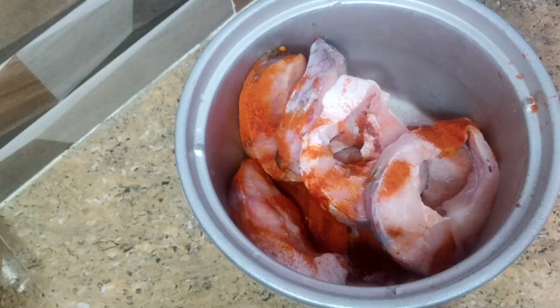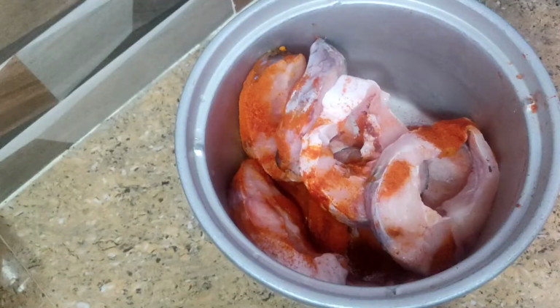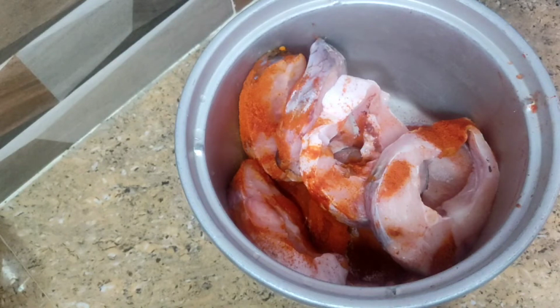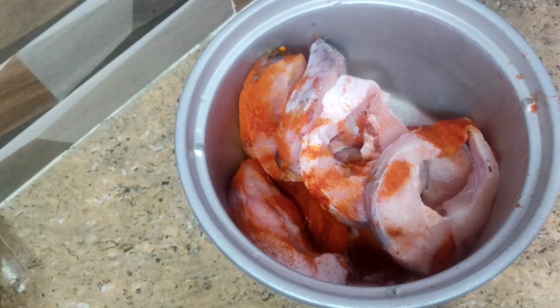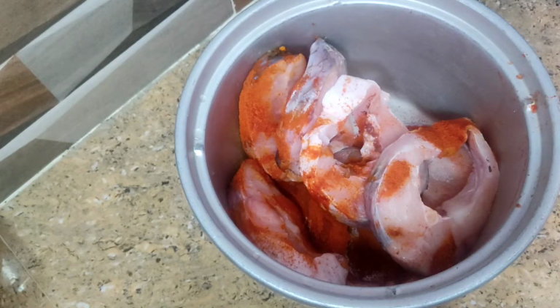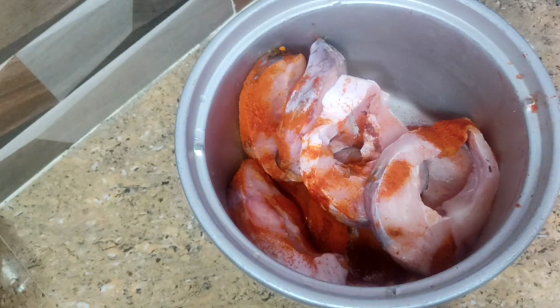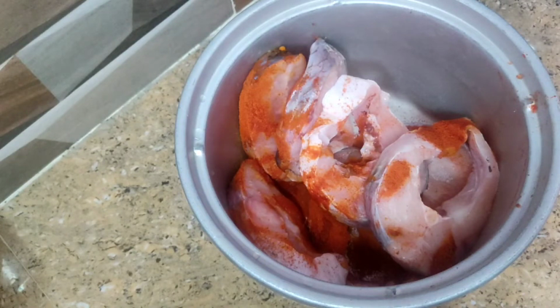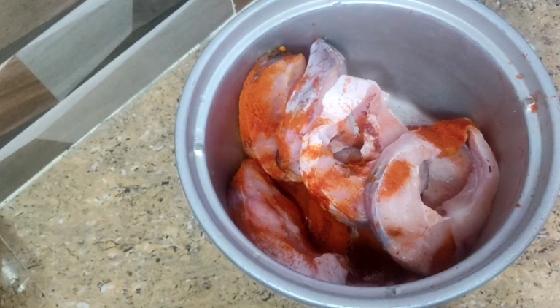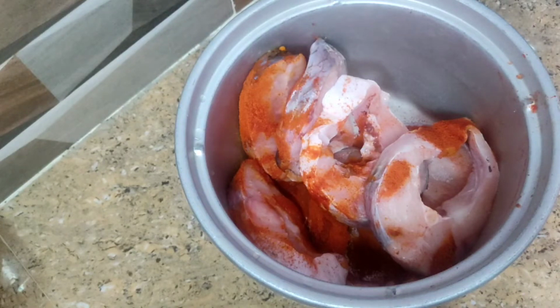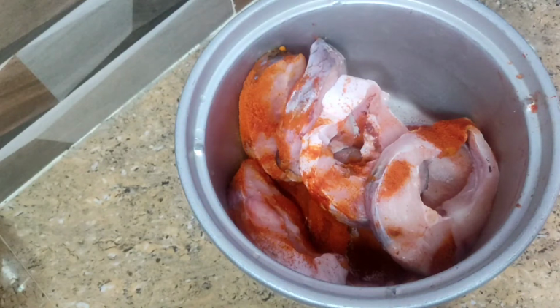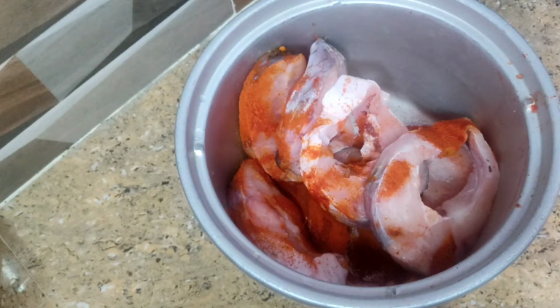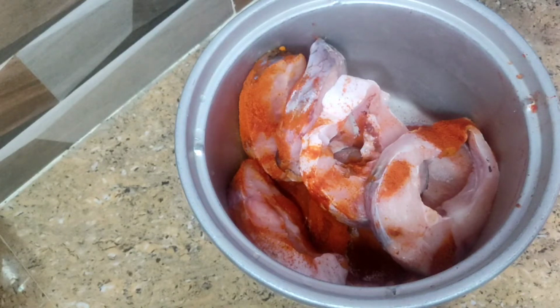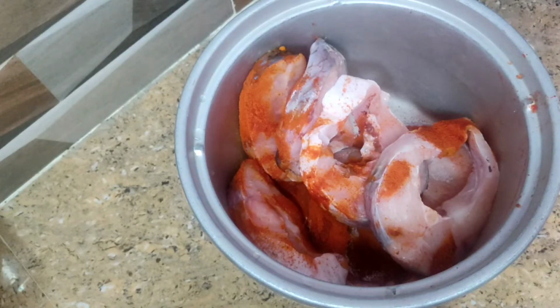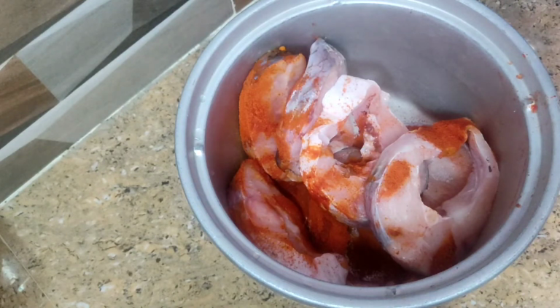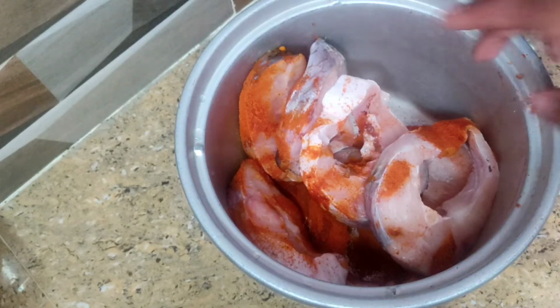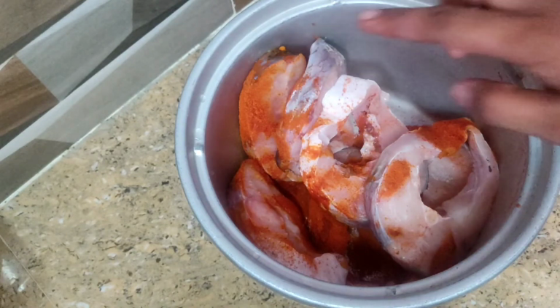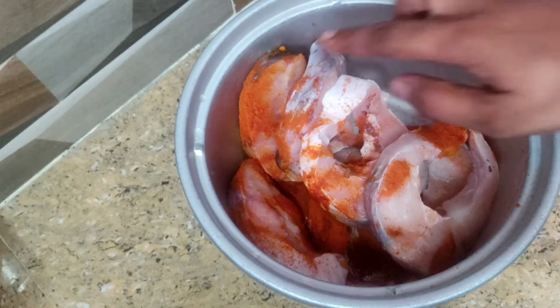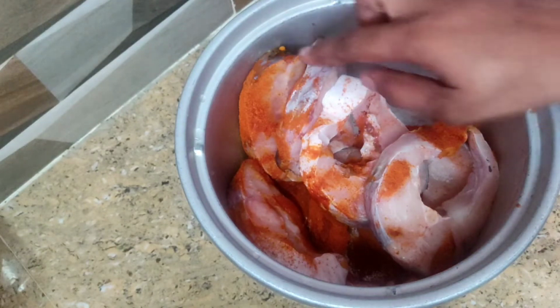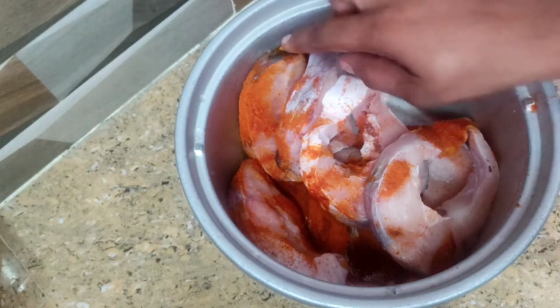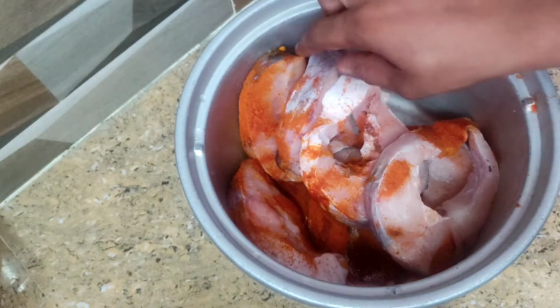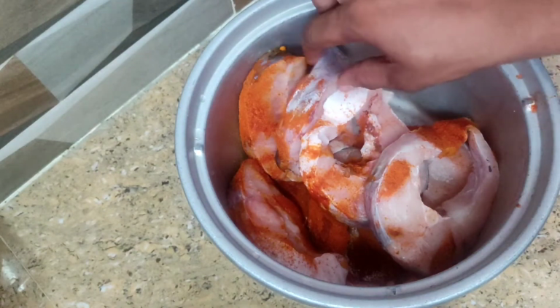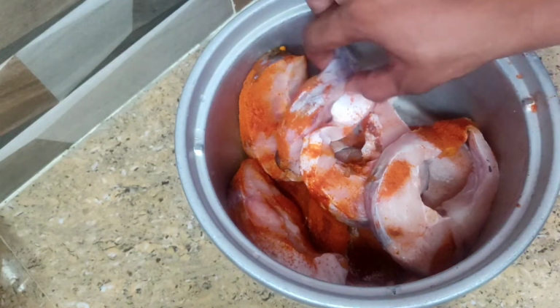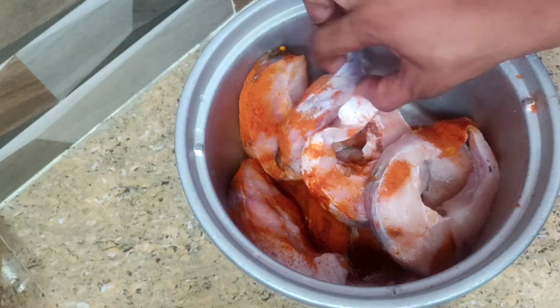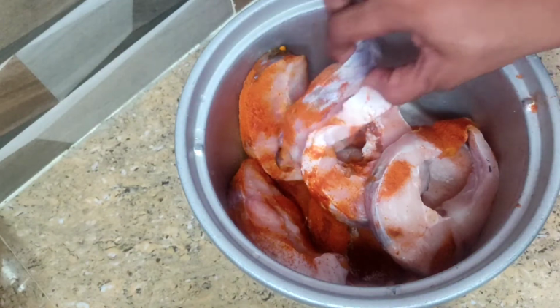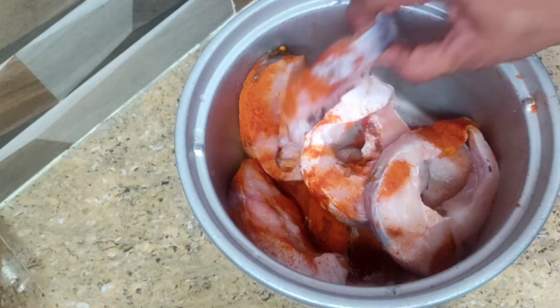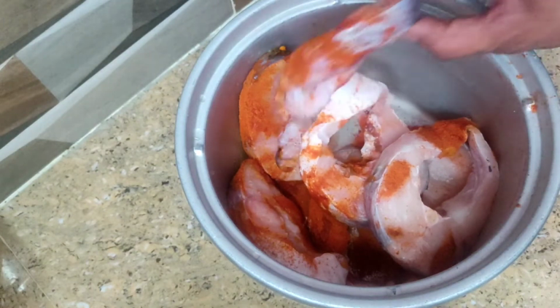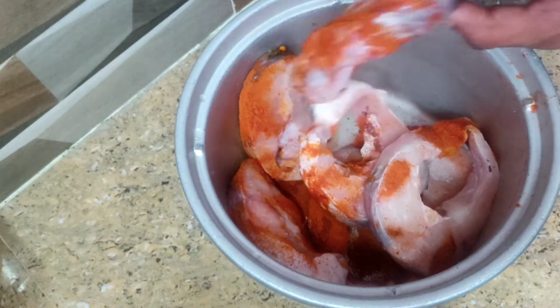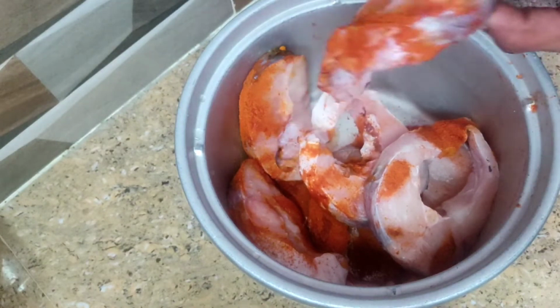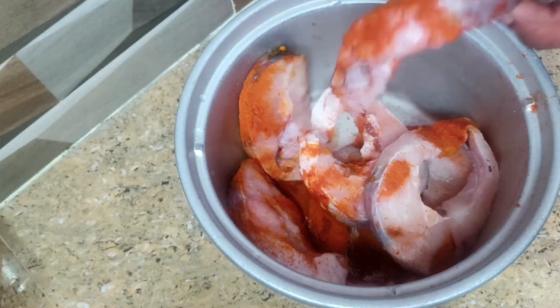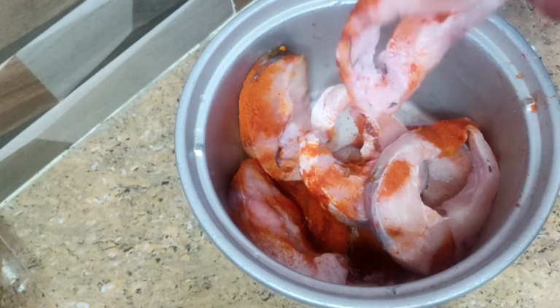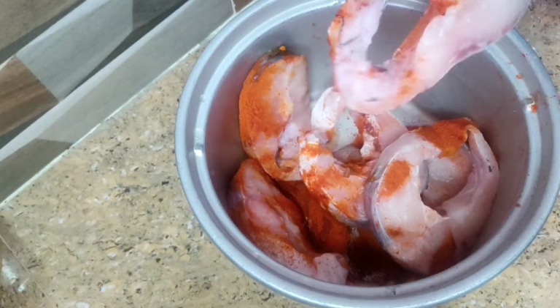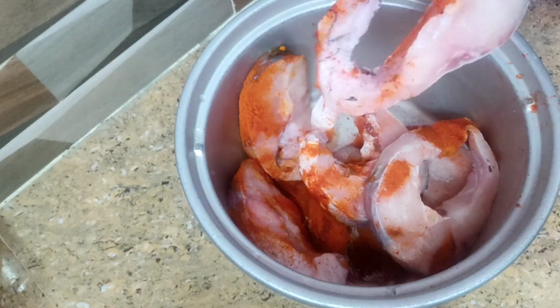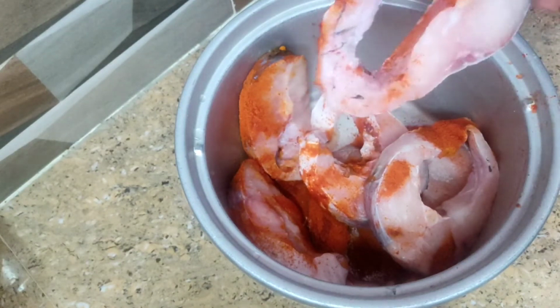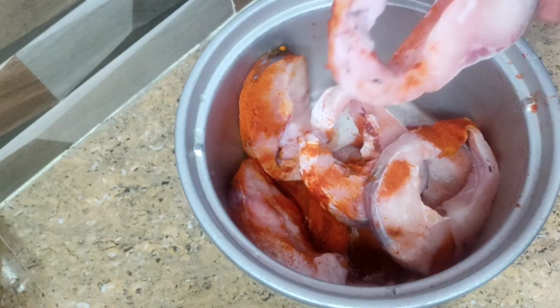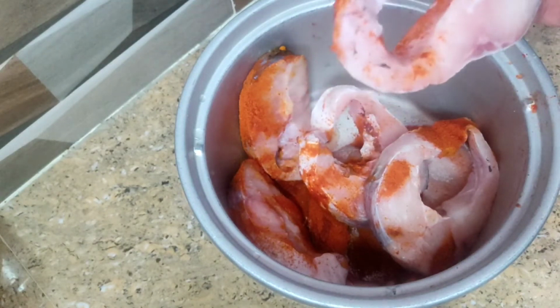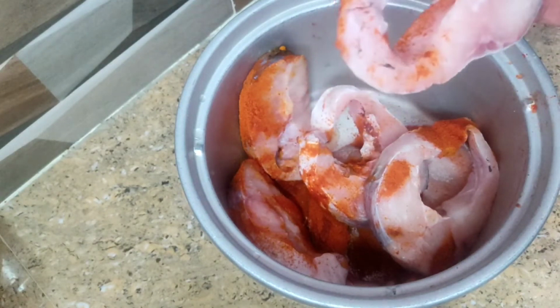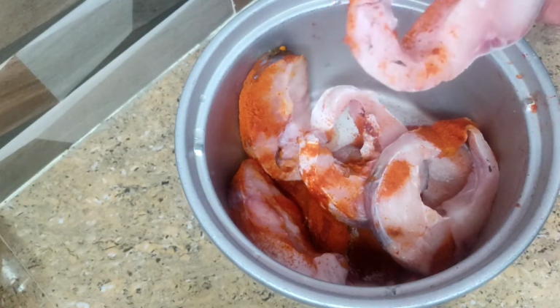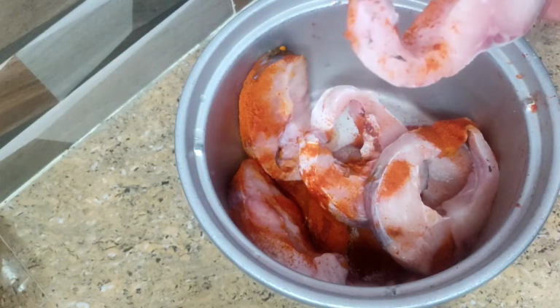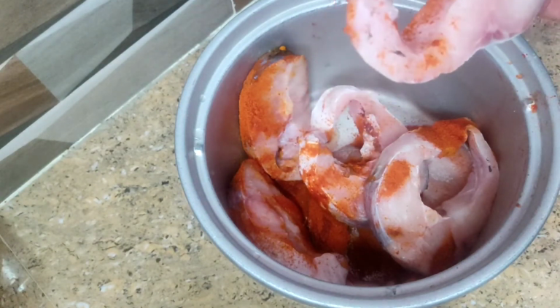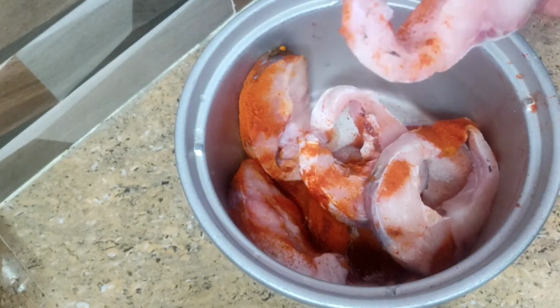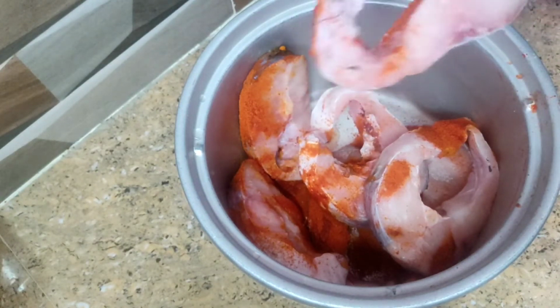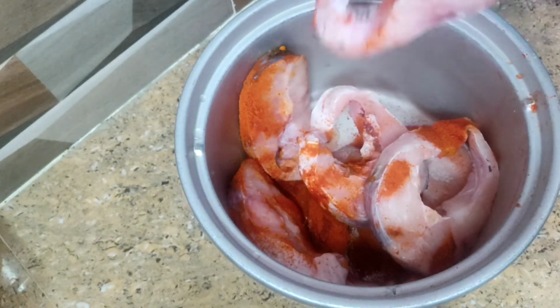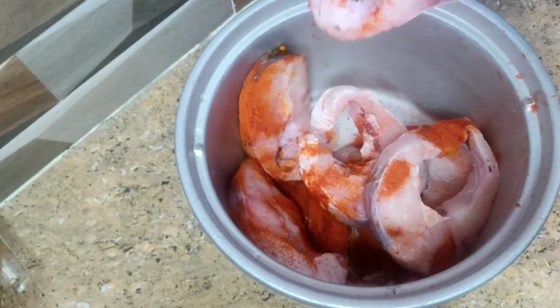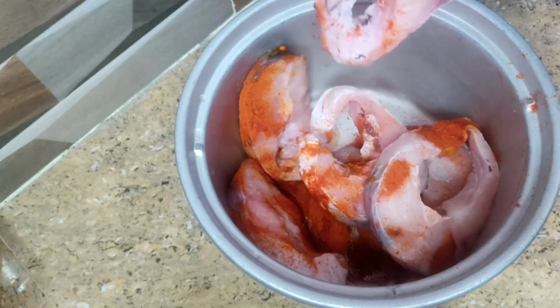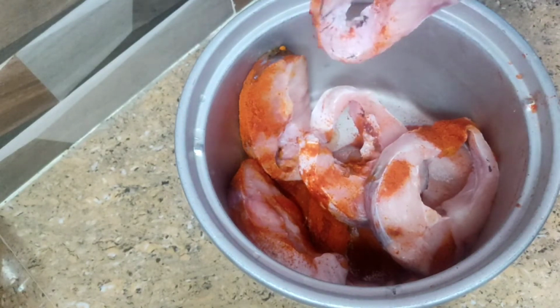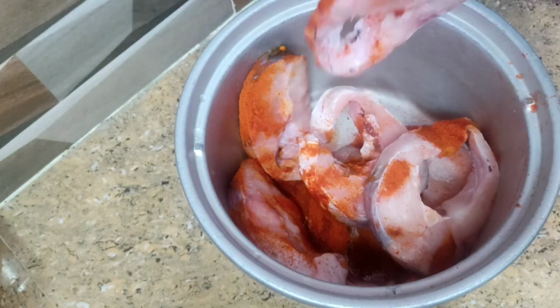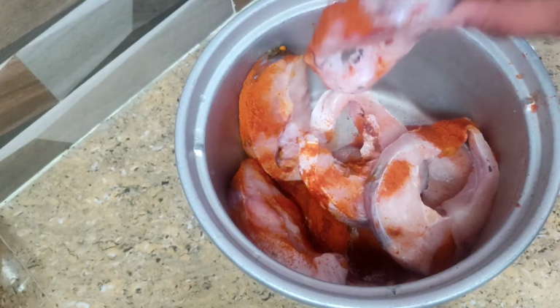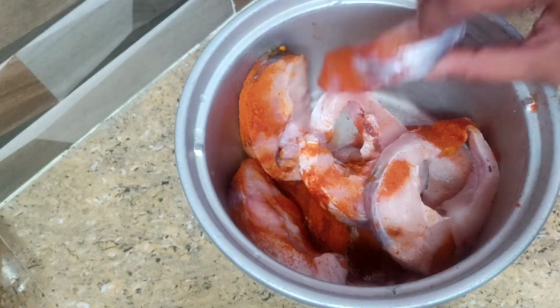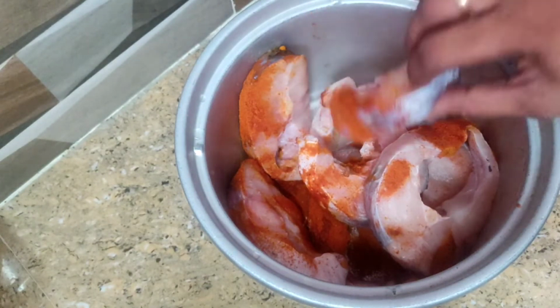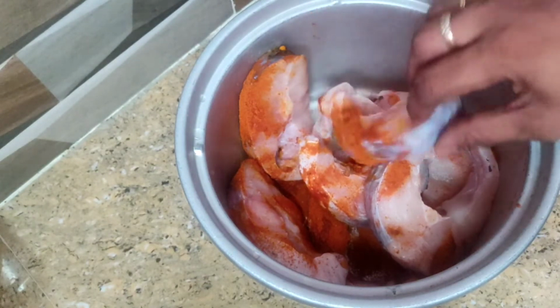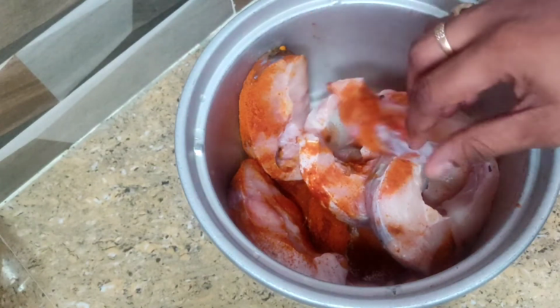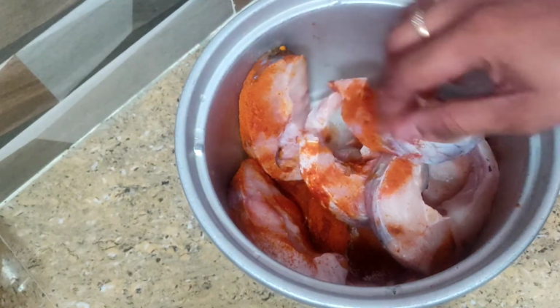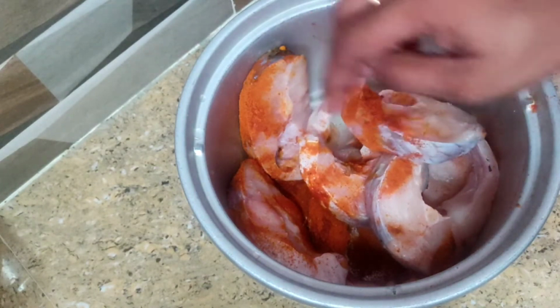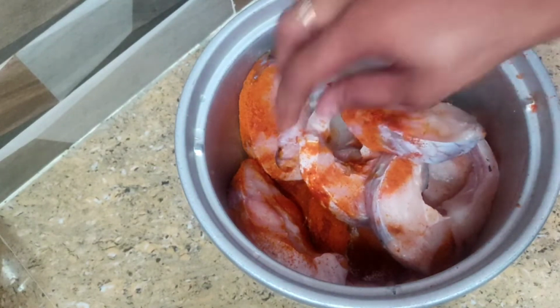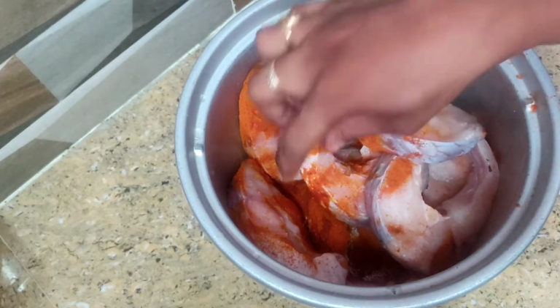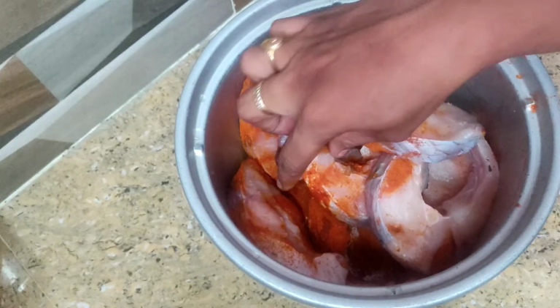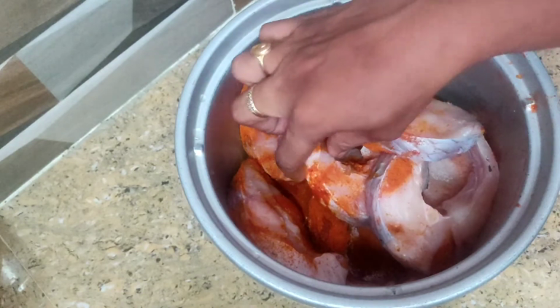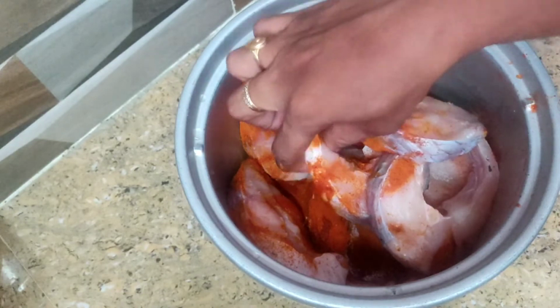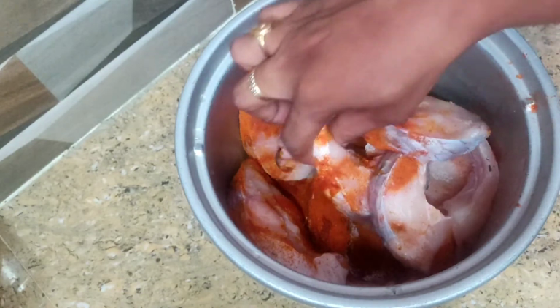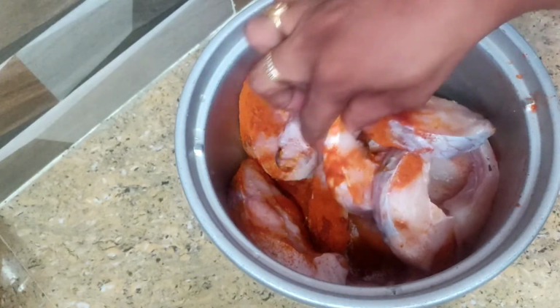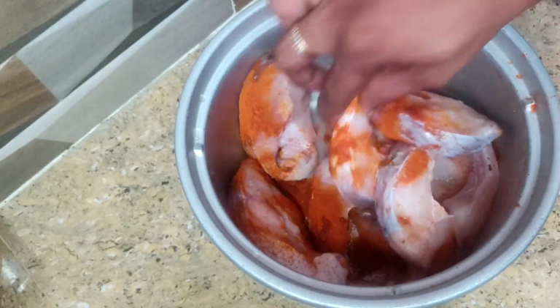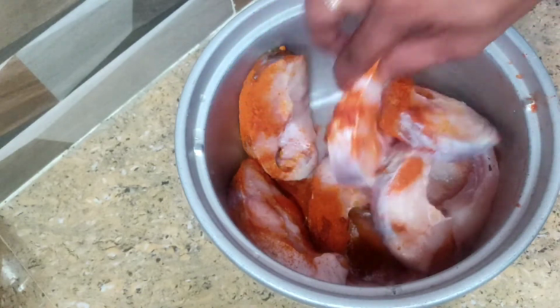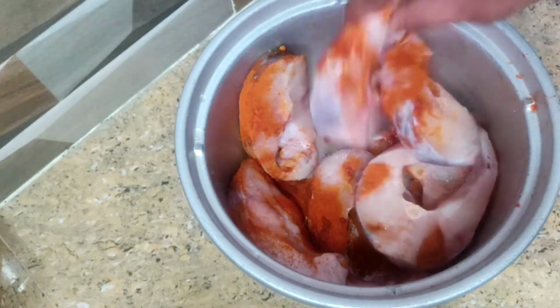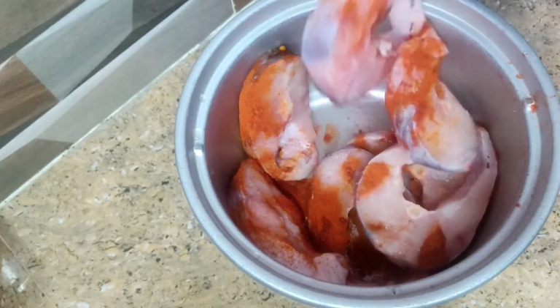Hi! Hello! Welcome back to my channel. In this video, I am going to show you a fish fry.